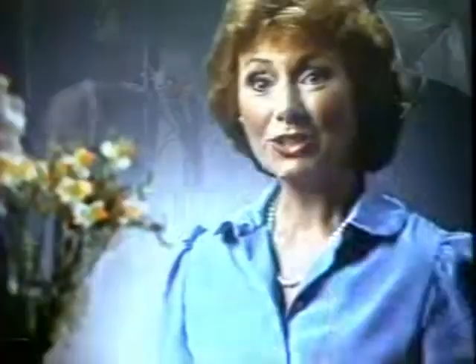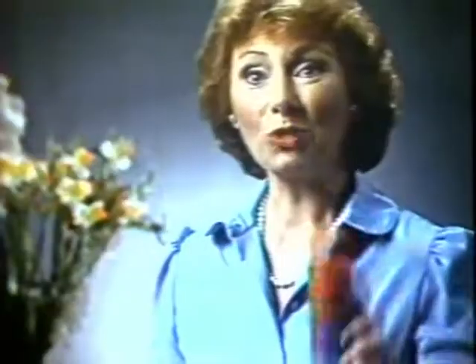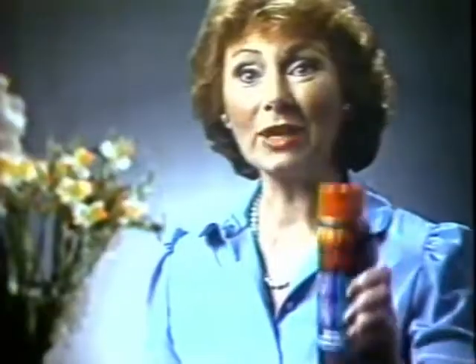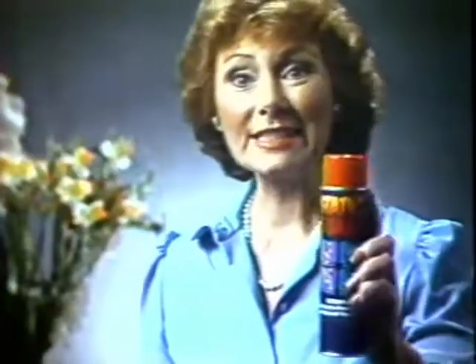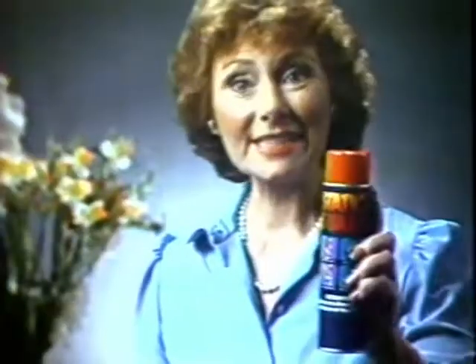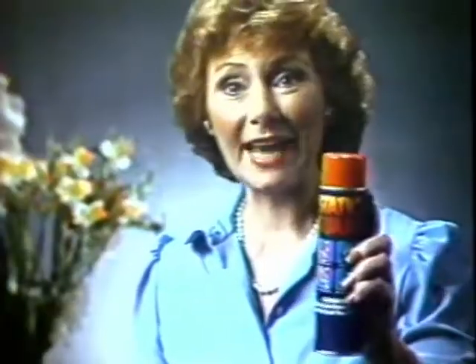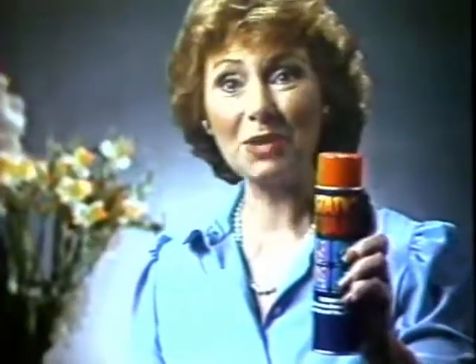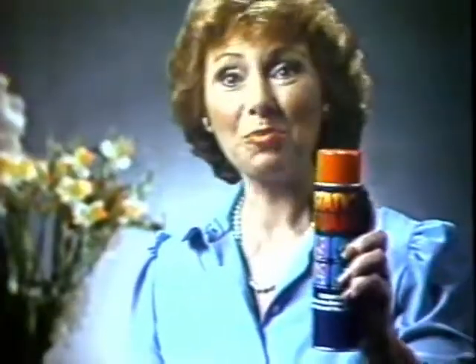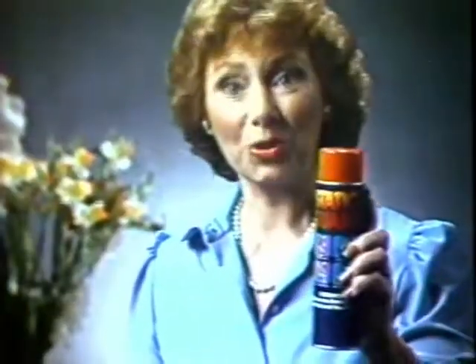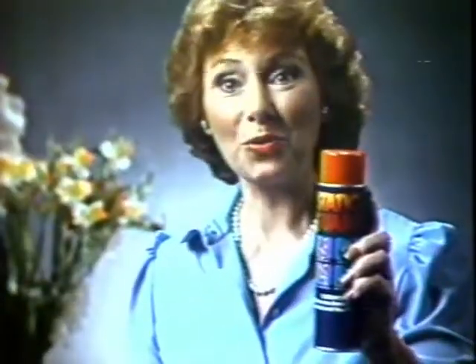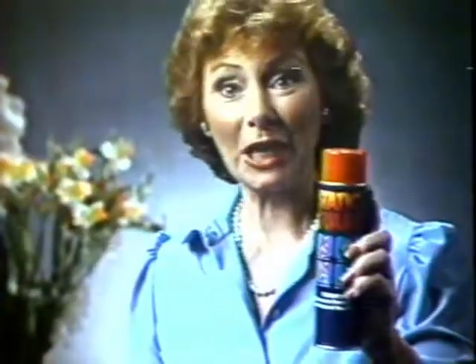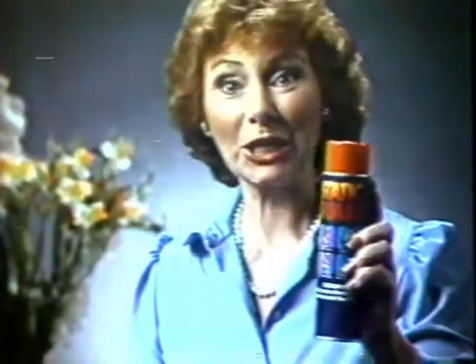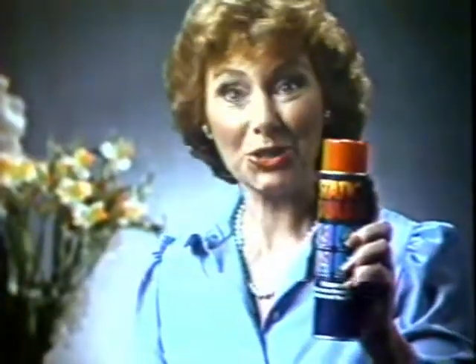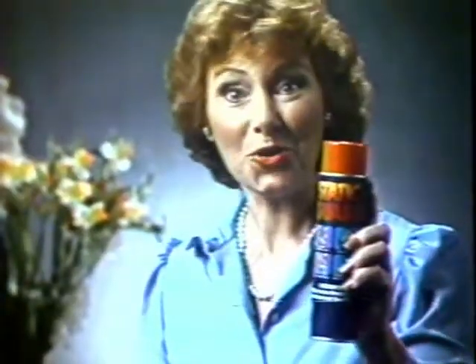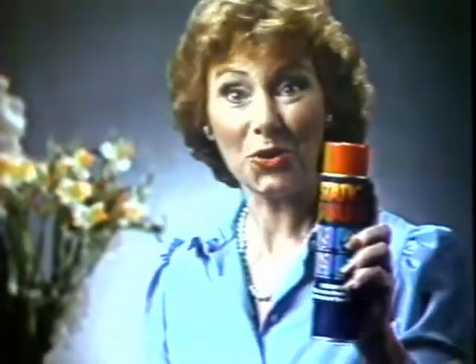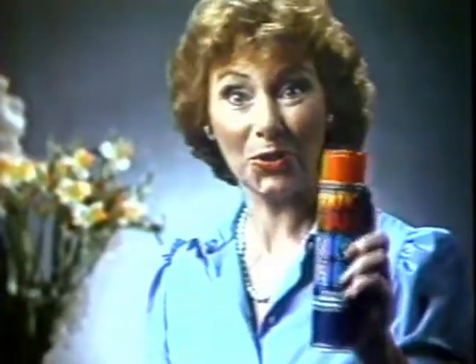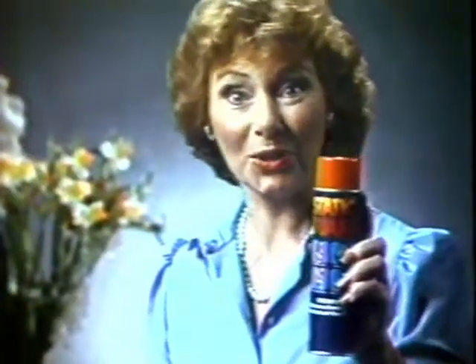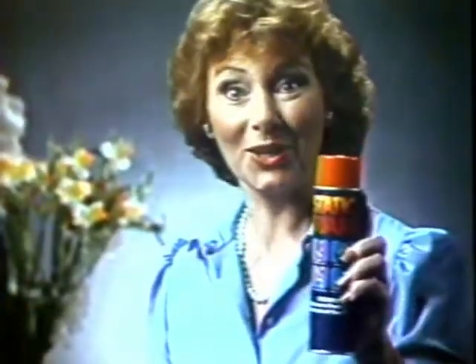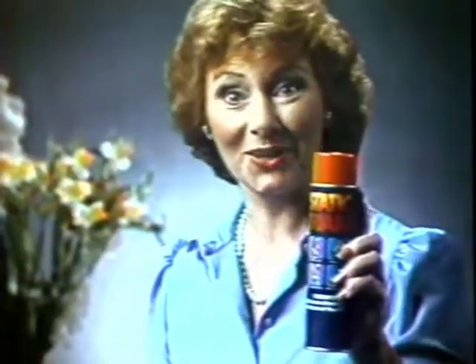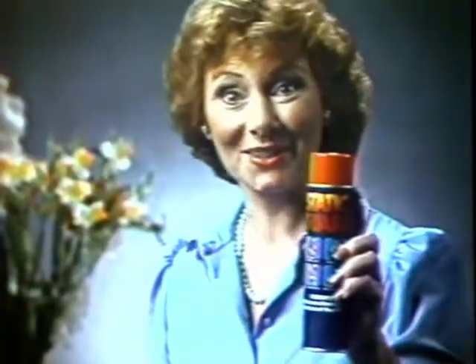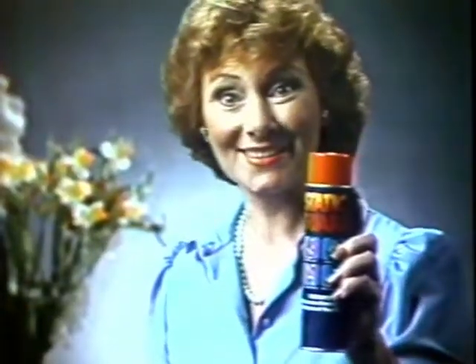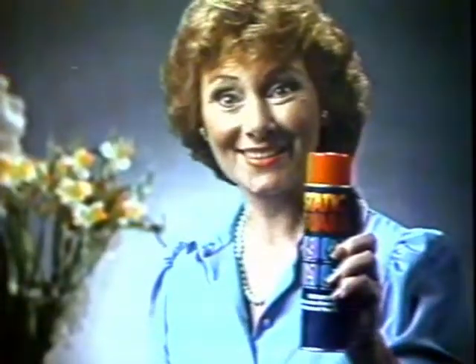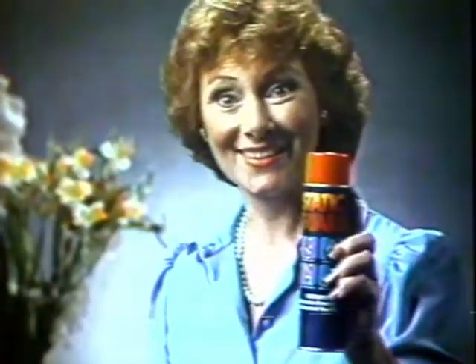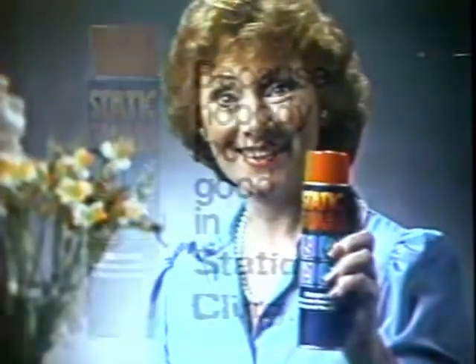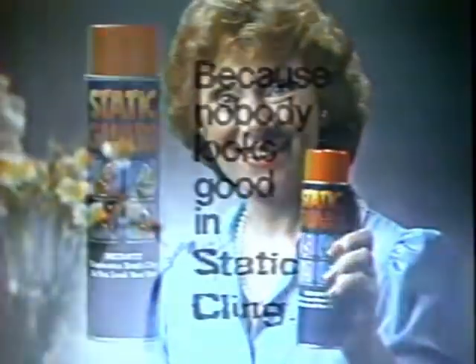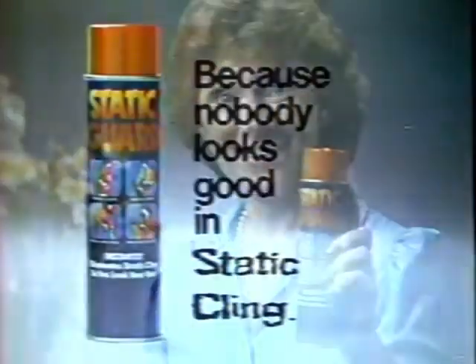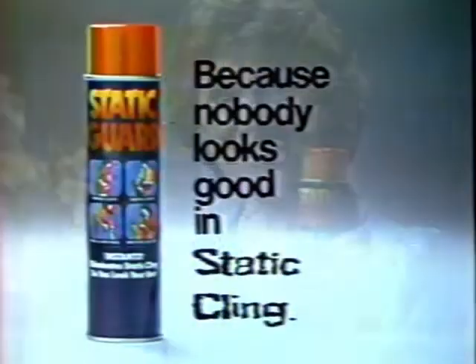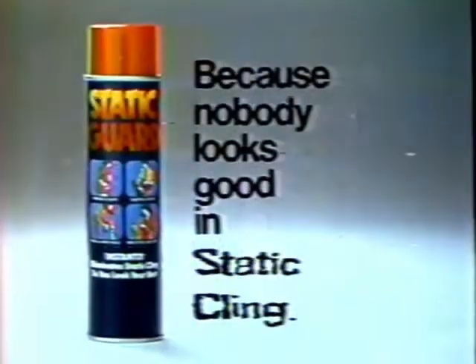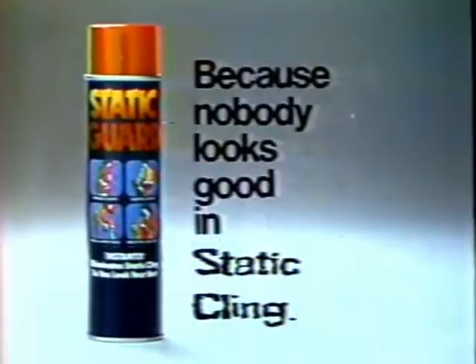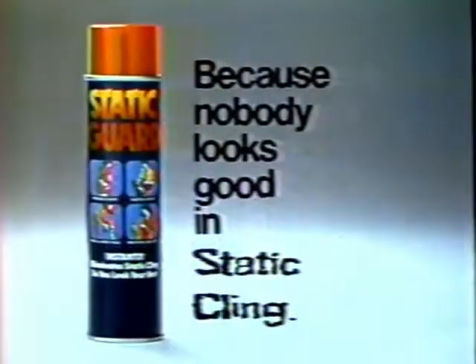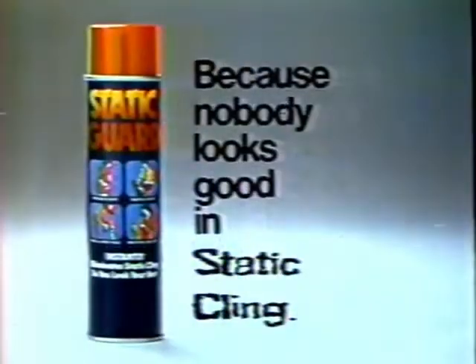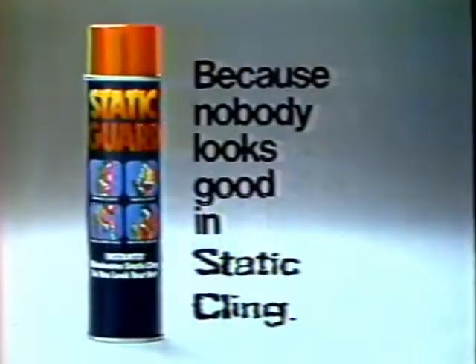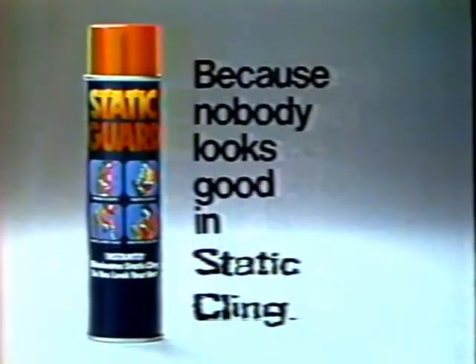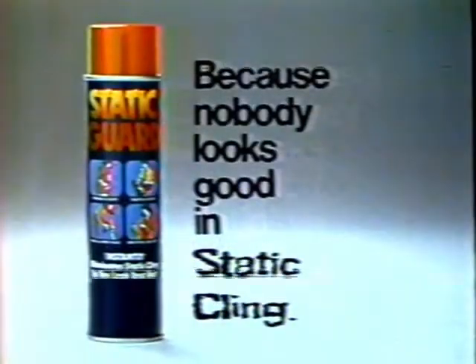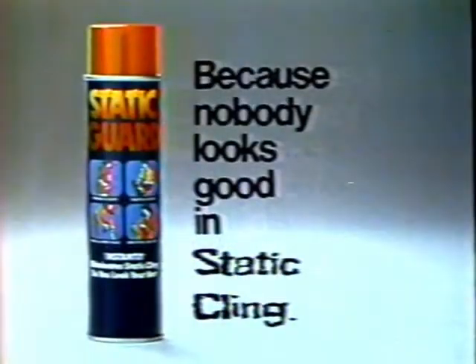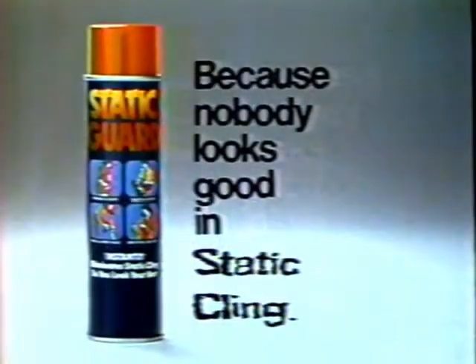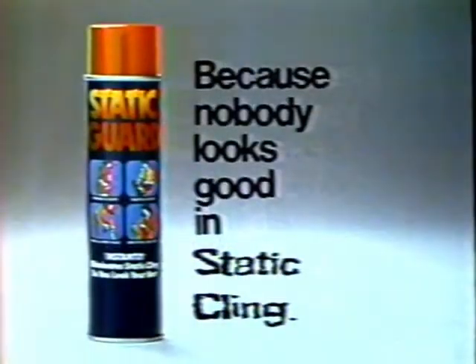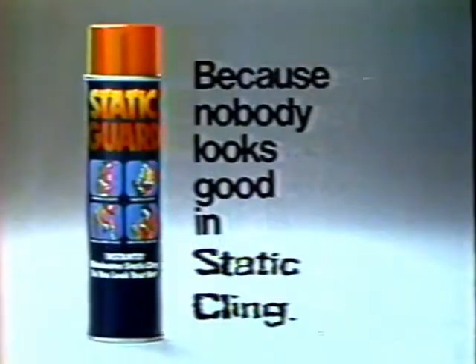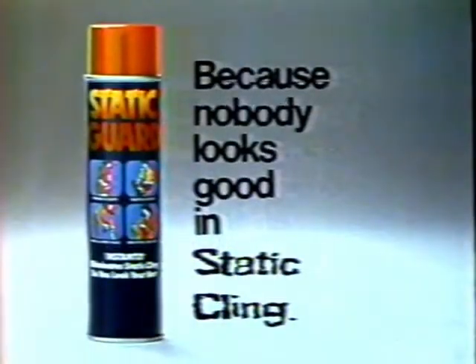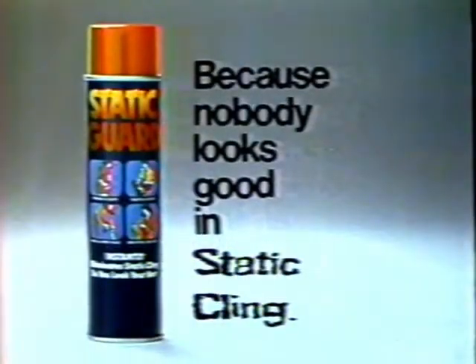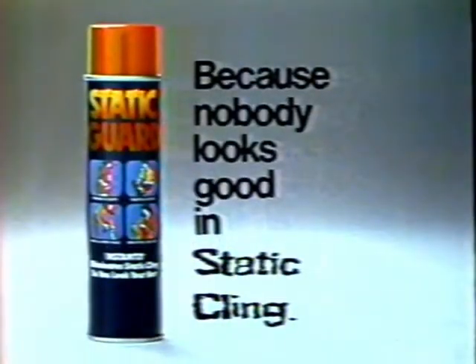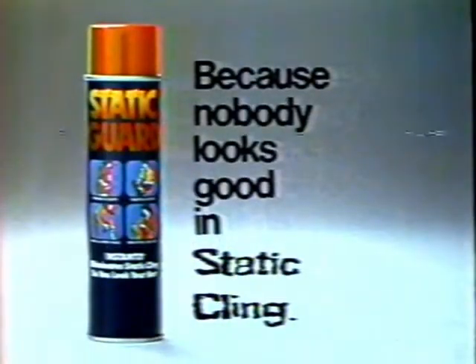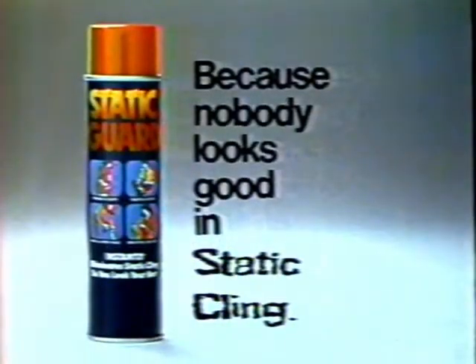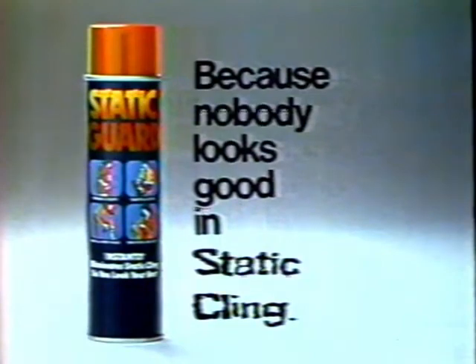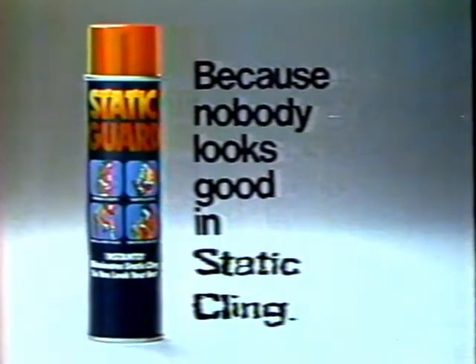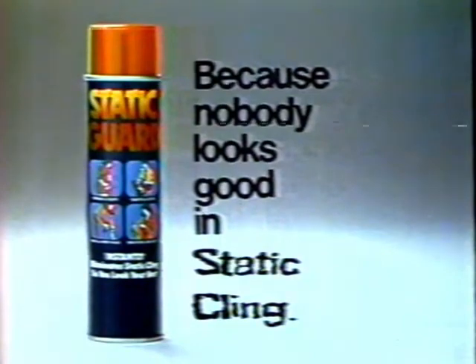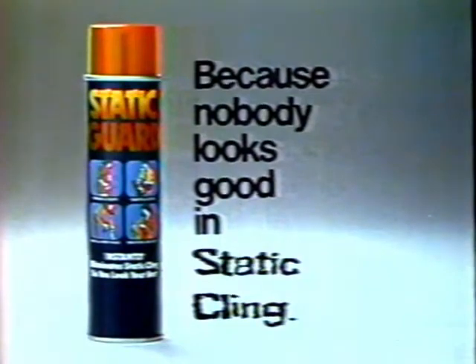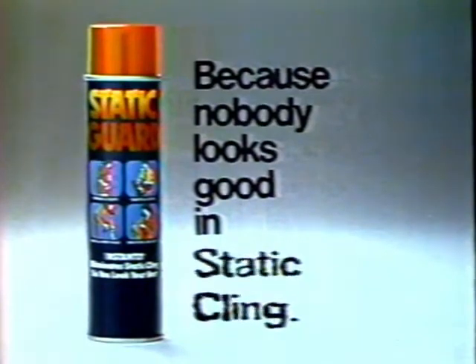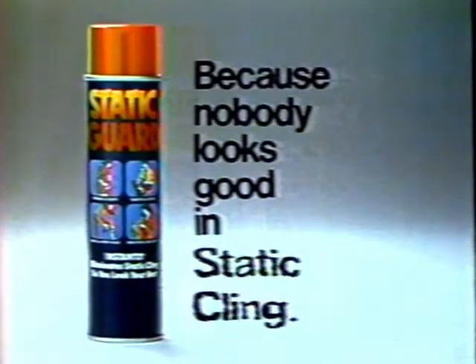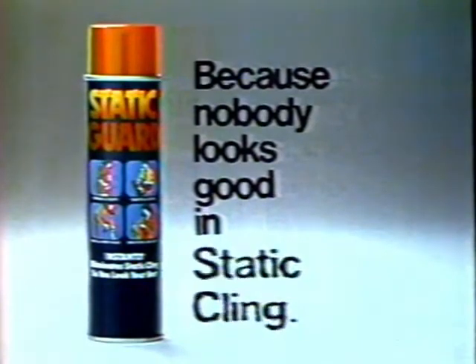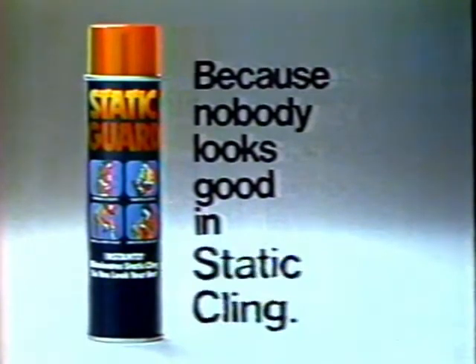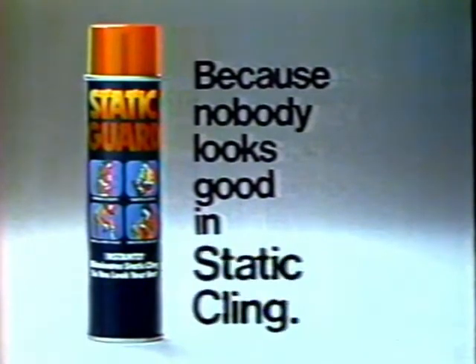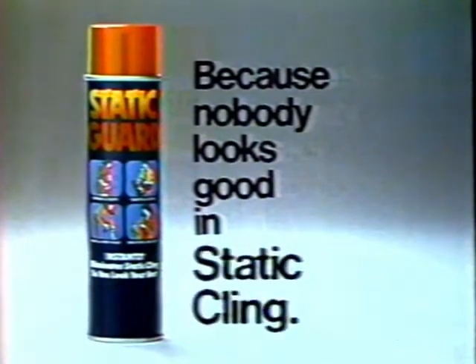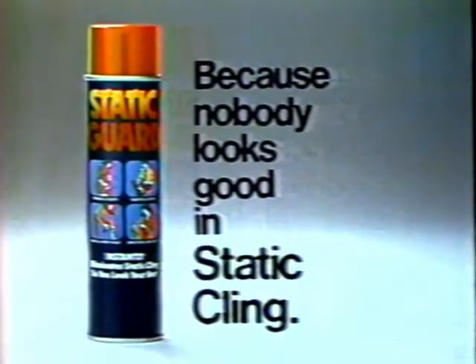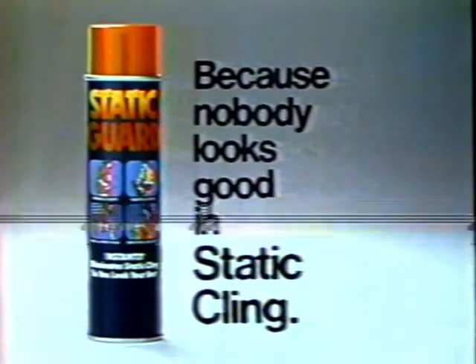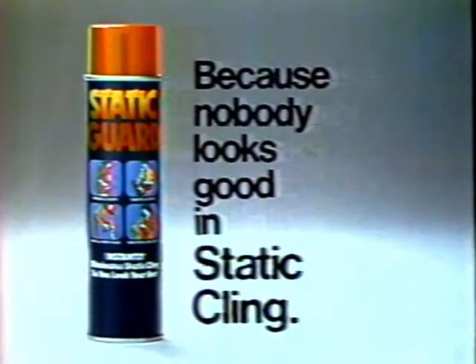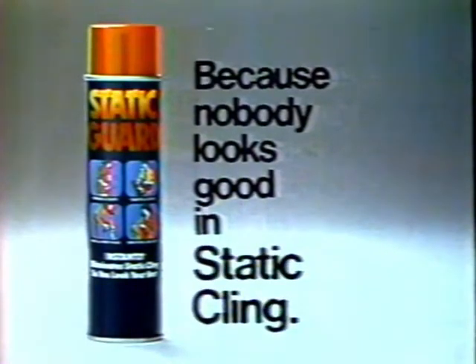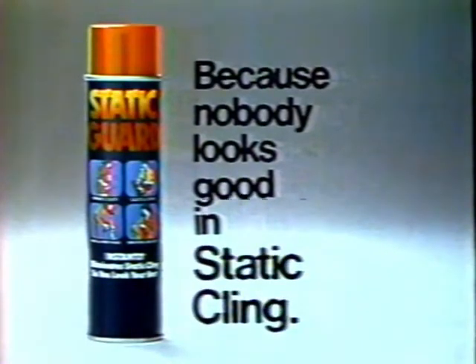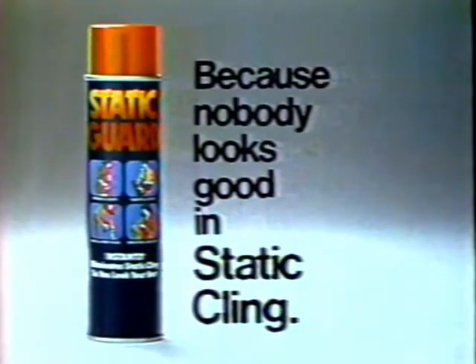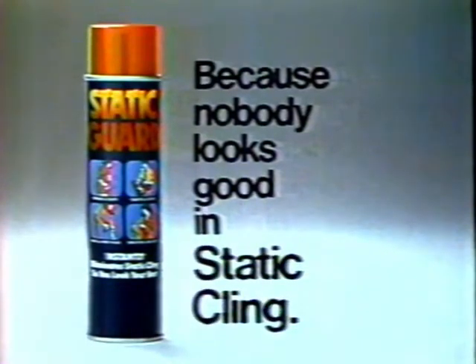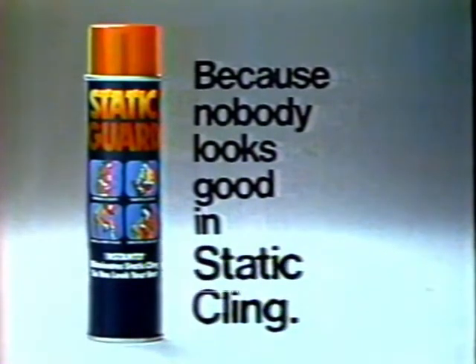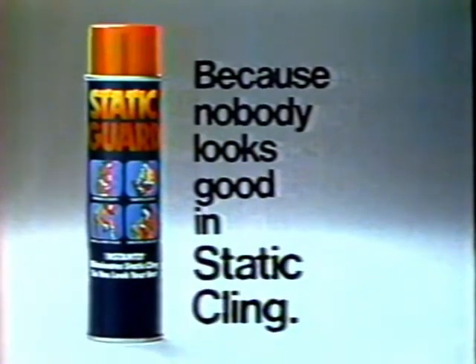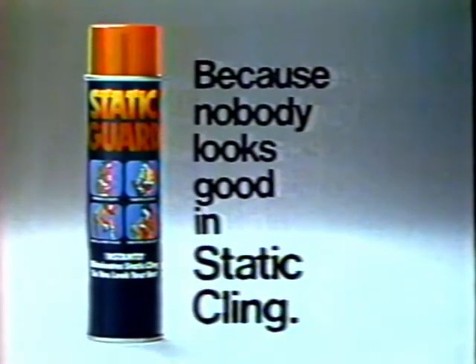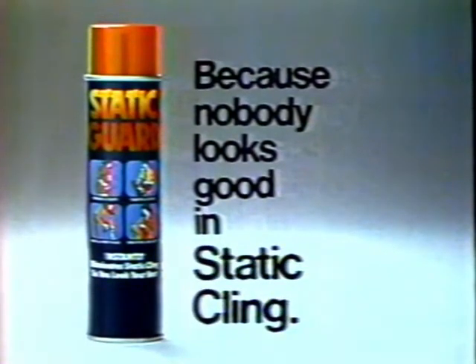Don't let Static put a wrinkle in your good looks. Get Static Guard, because nobody looks good in Static Cling. Thank you!